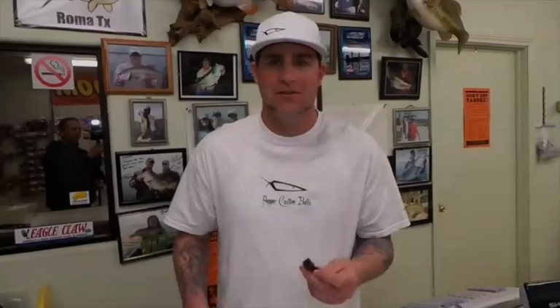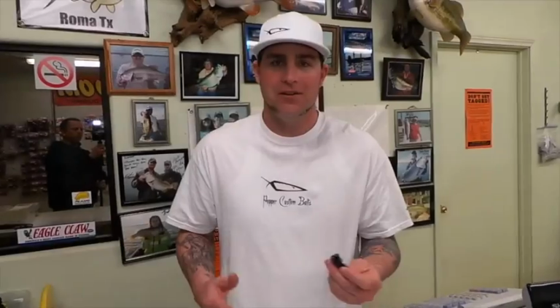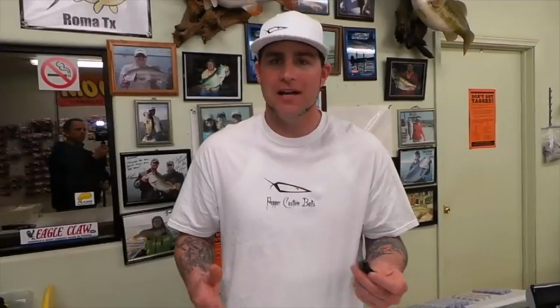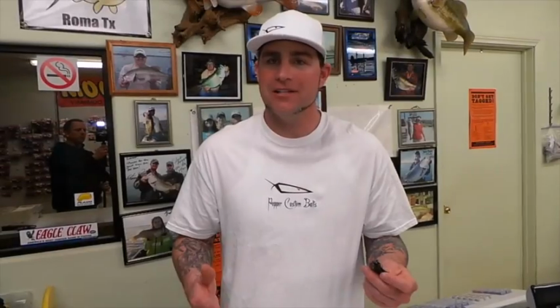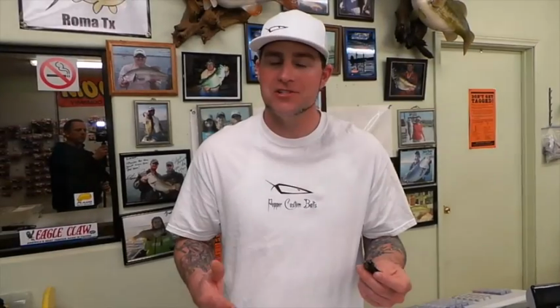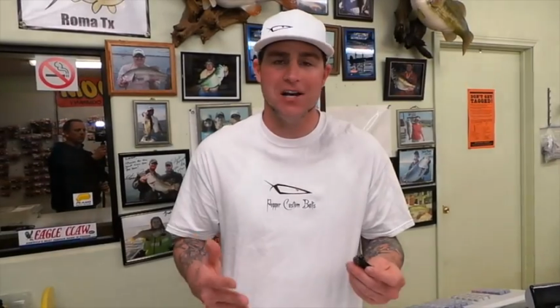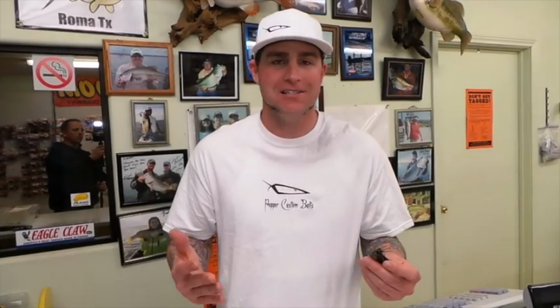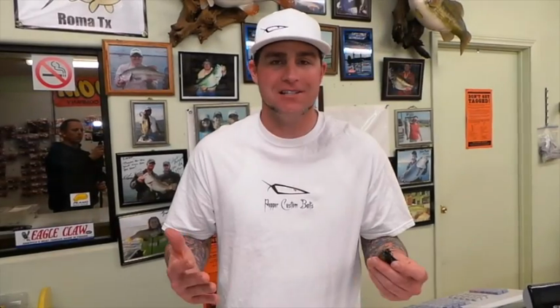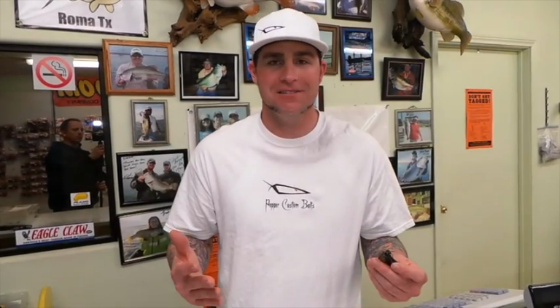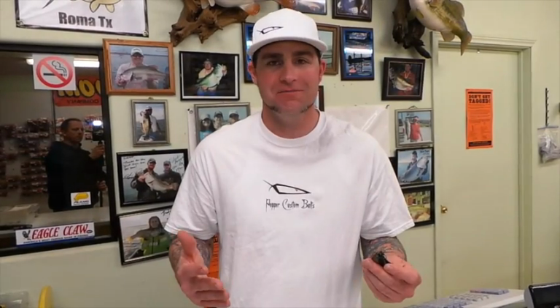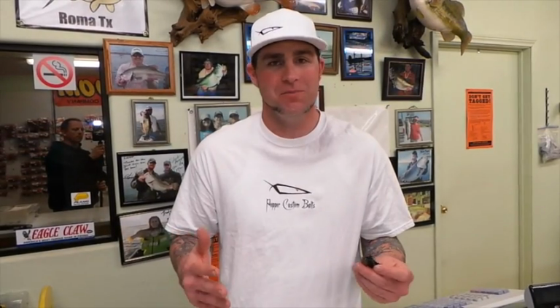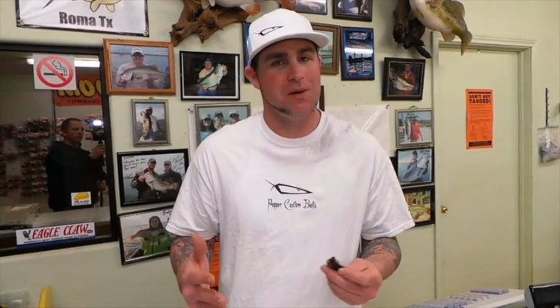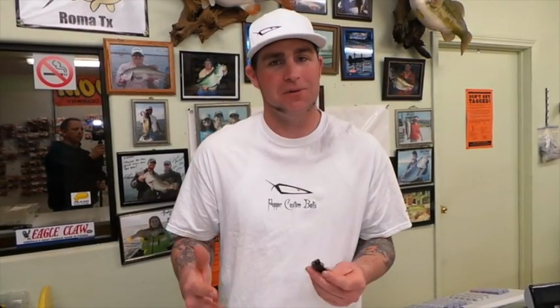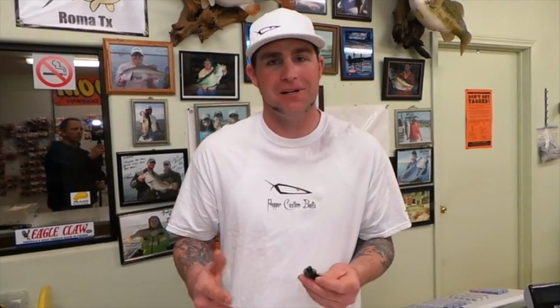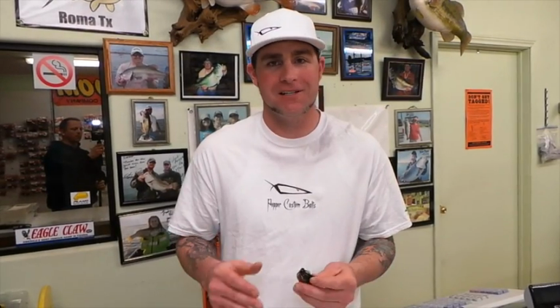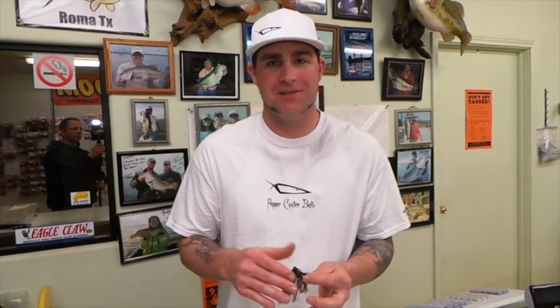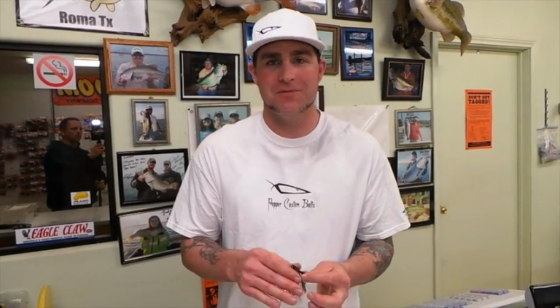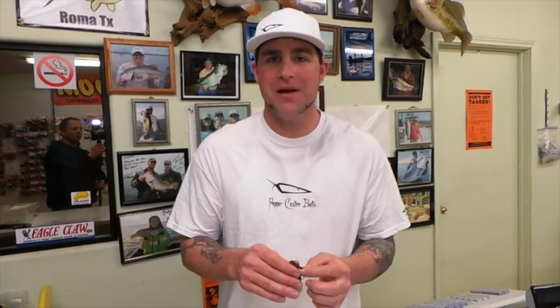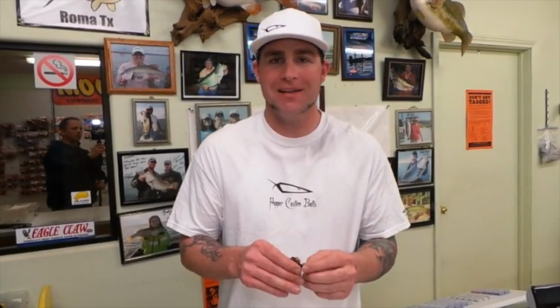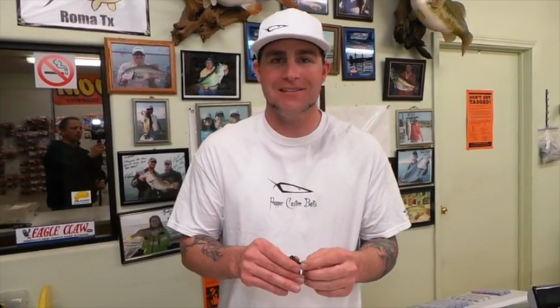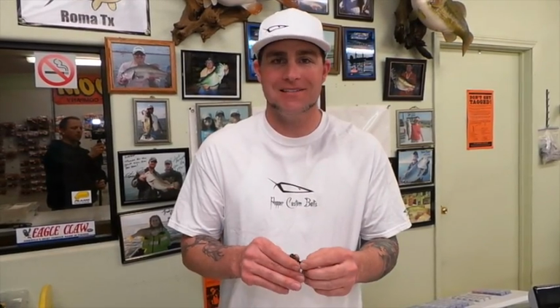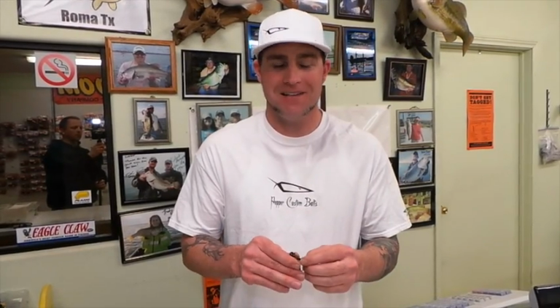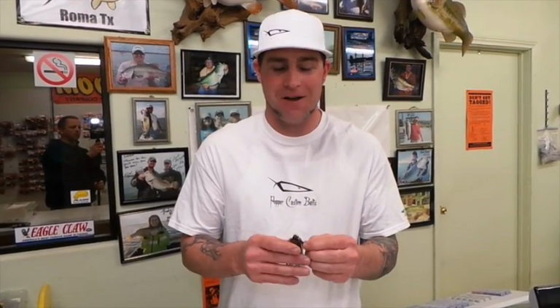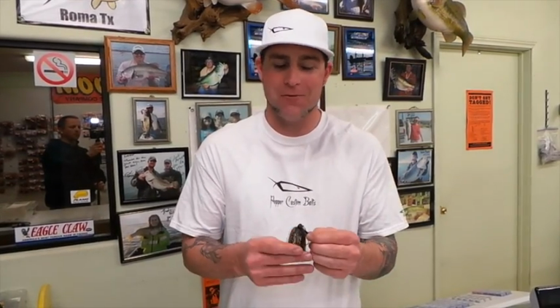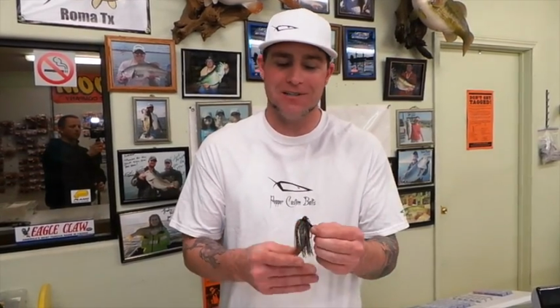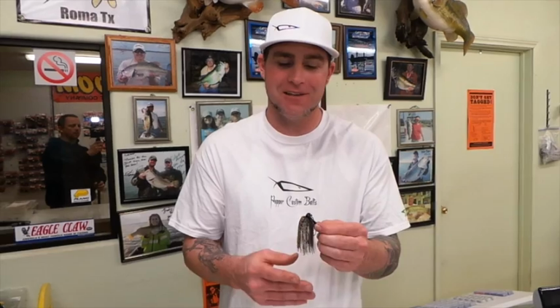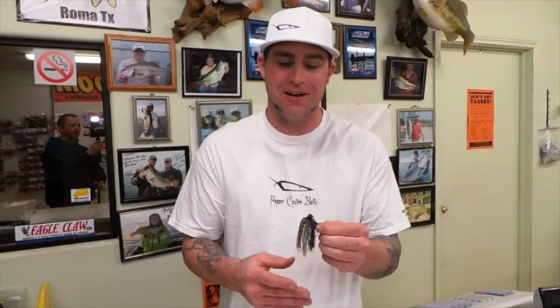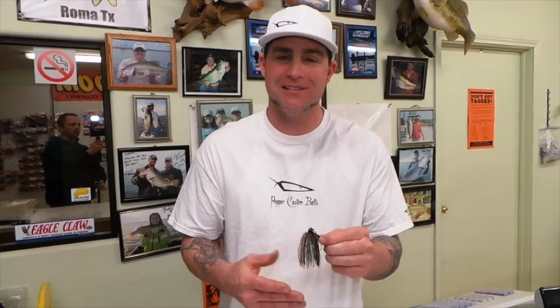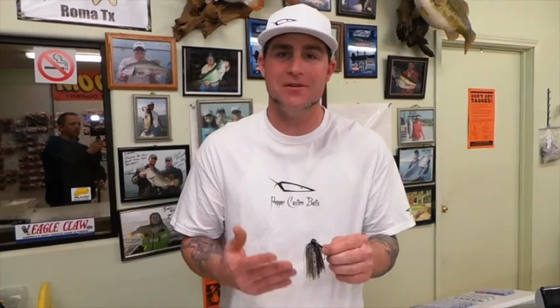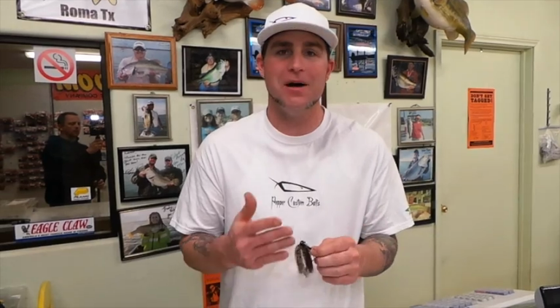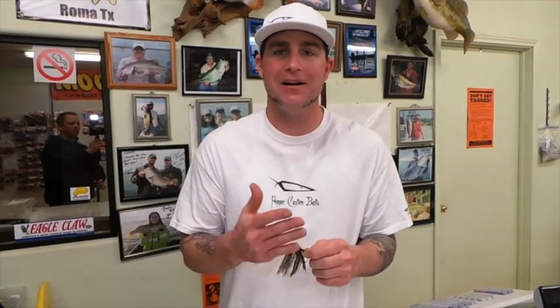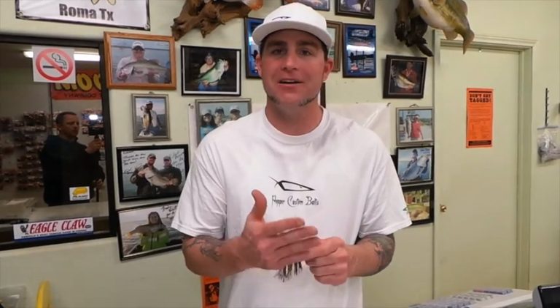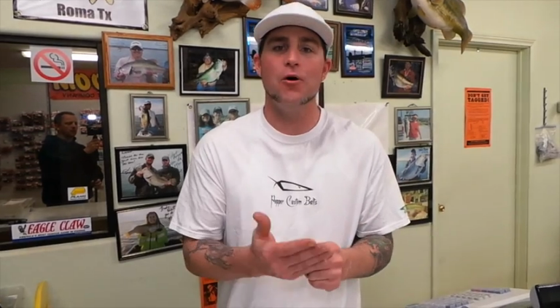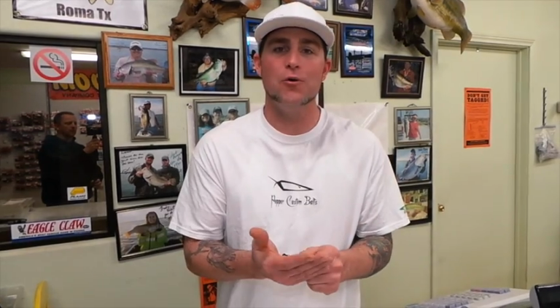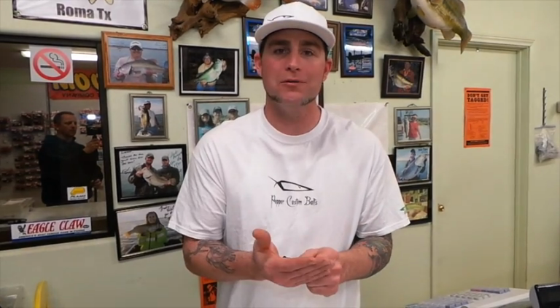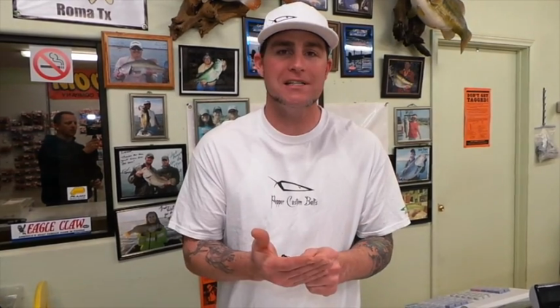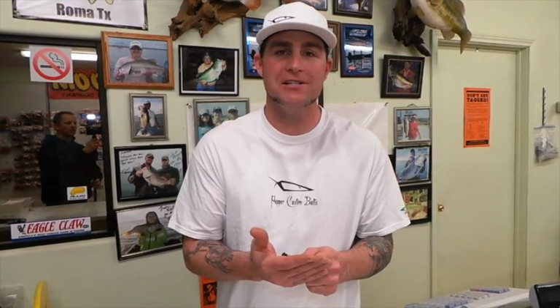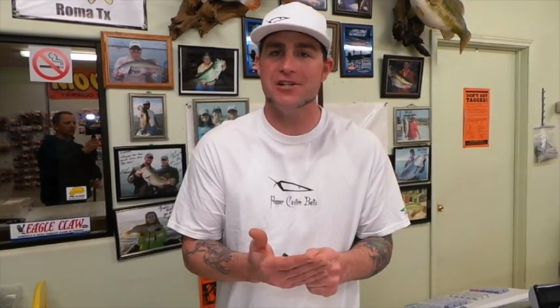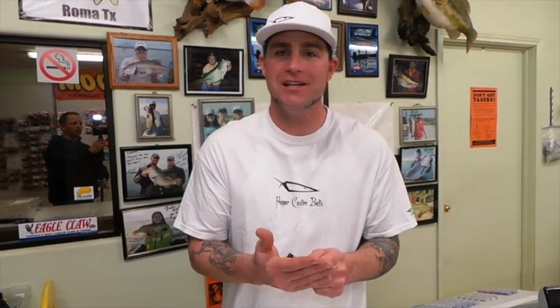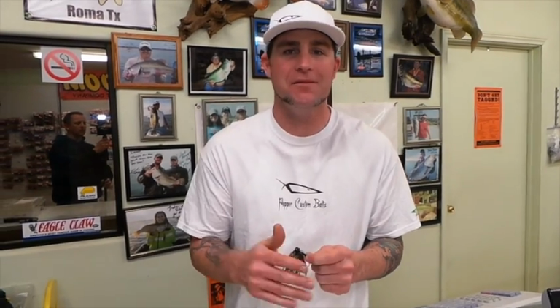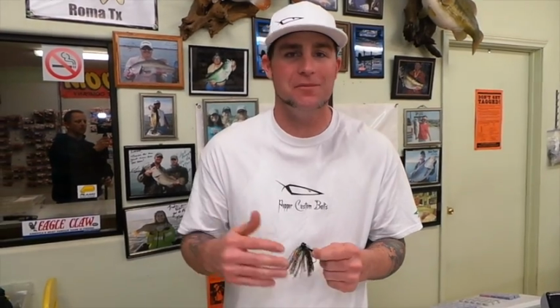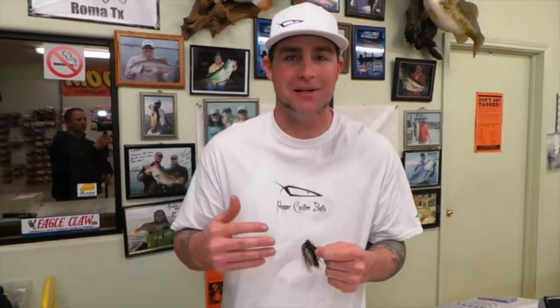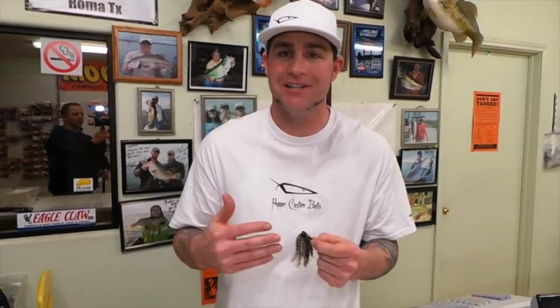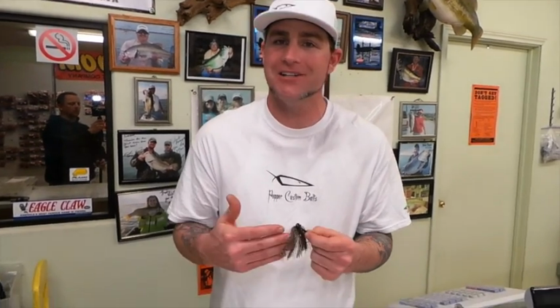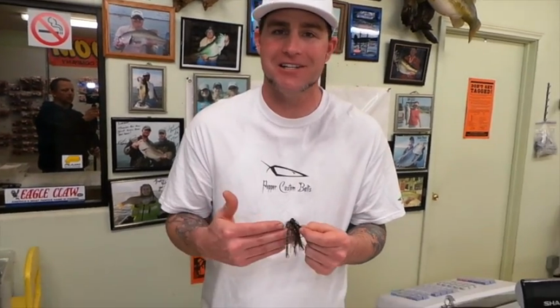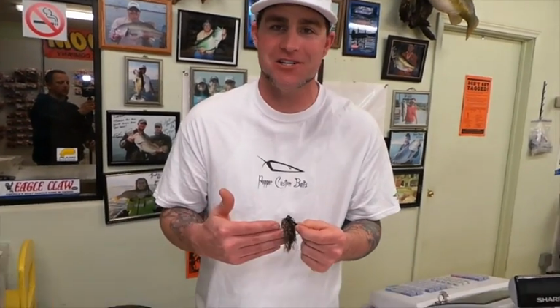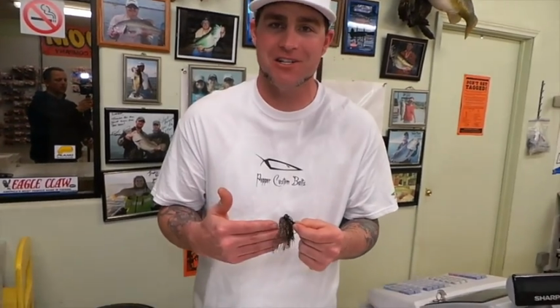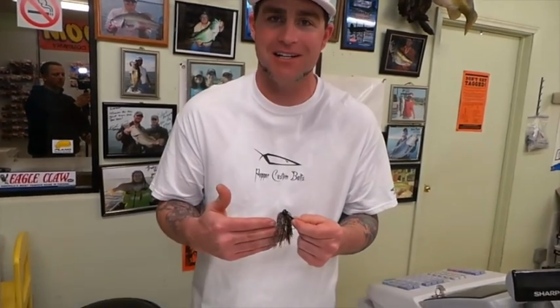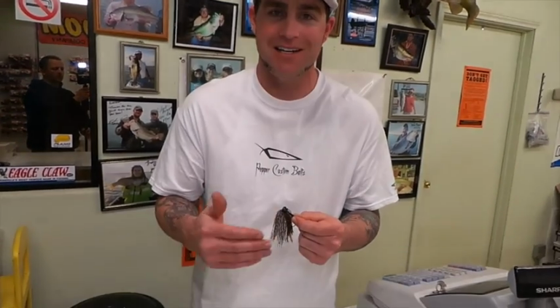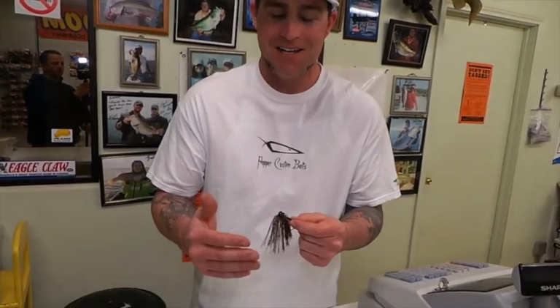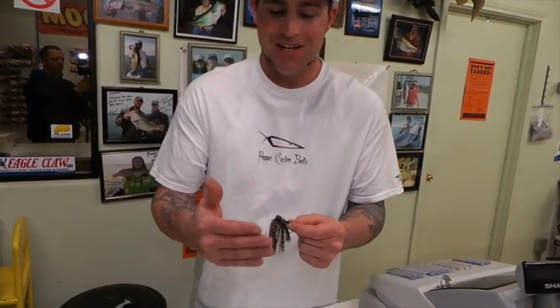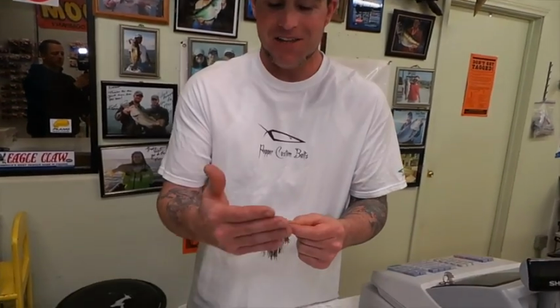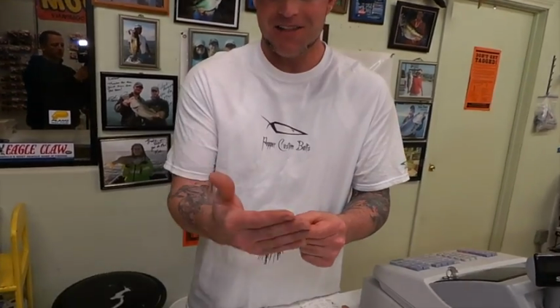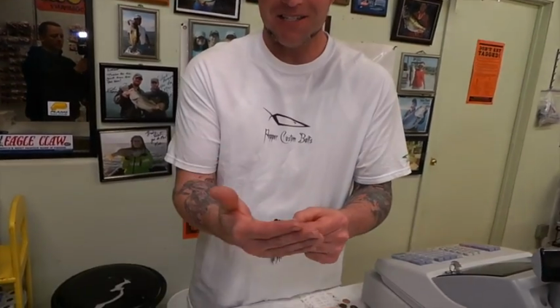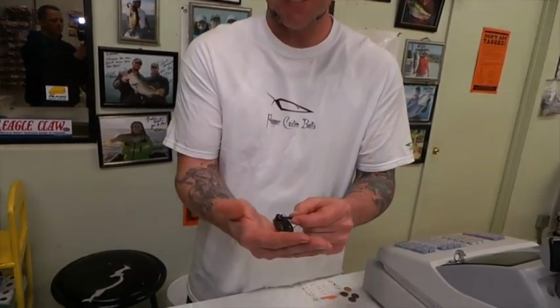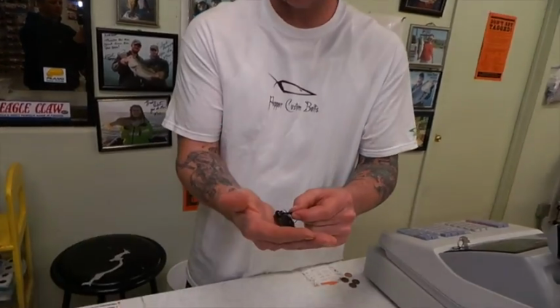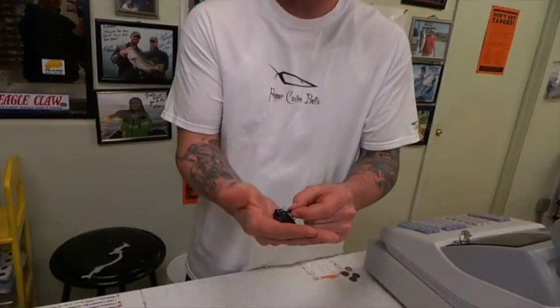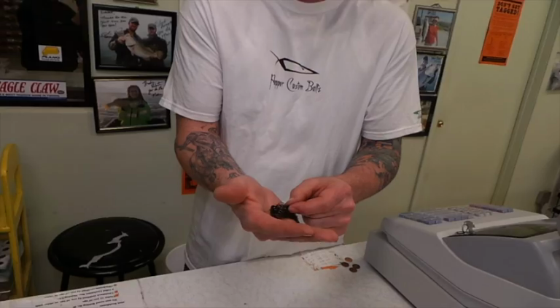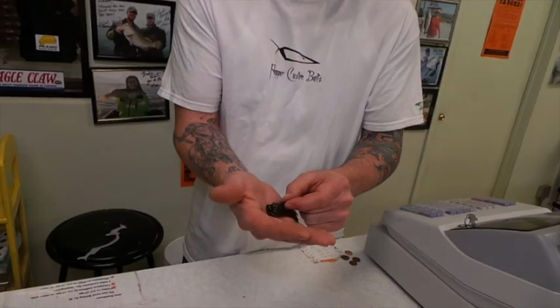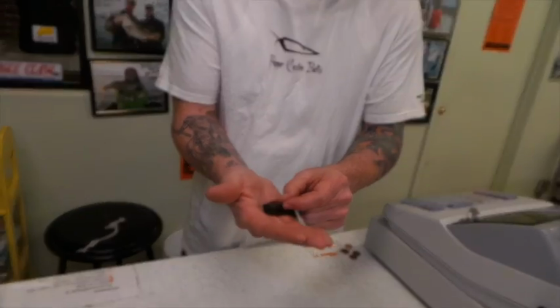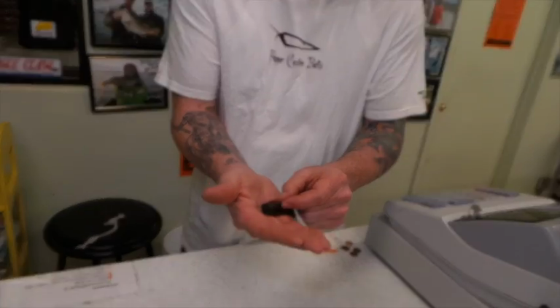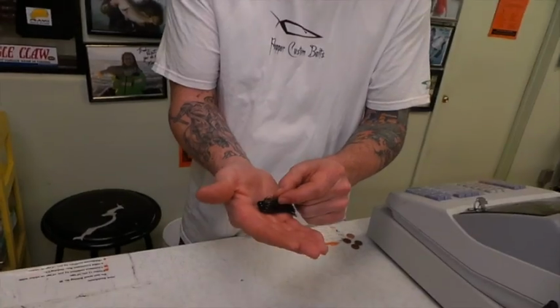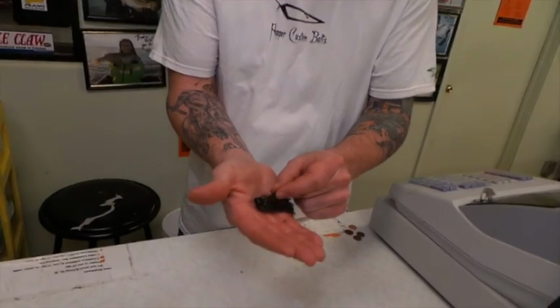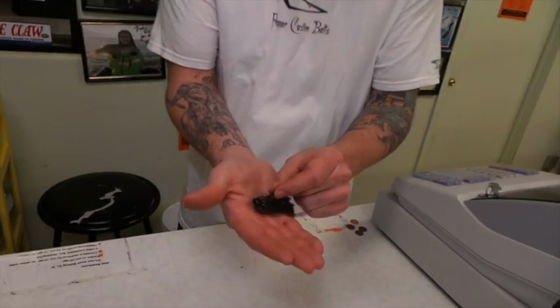Hey, it's Justin from Pepper Custom Baits. I want to talk to you about an oldie but a goody jig. This is the casting jig.